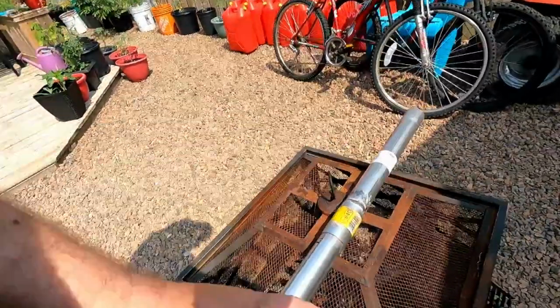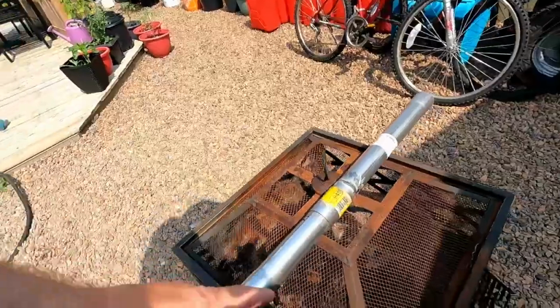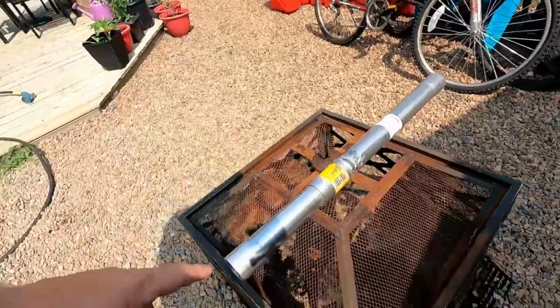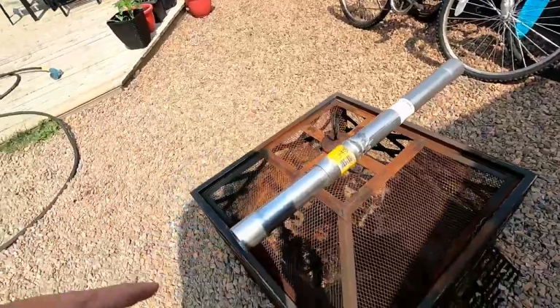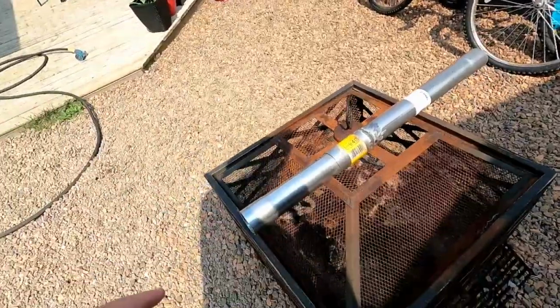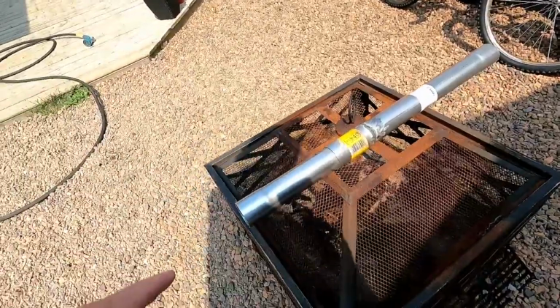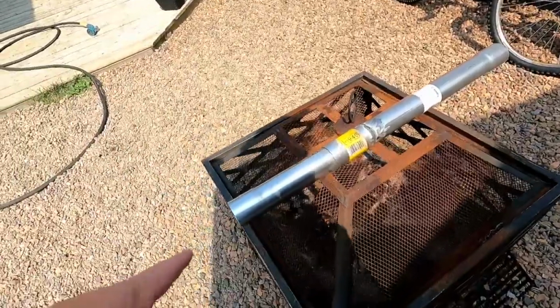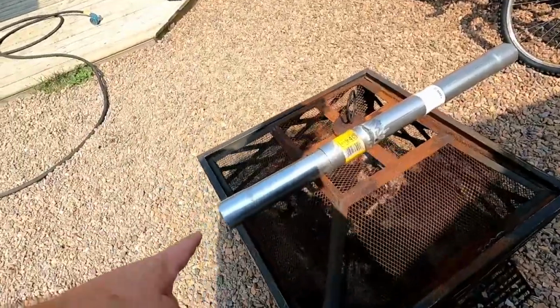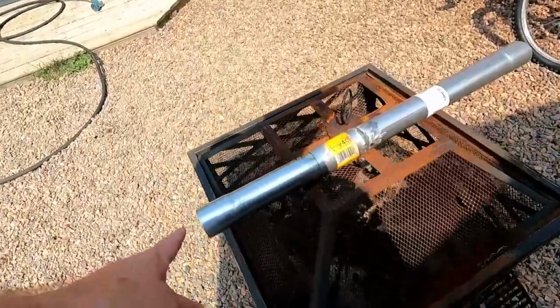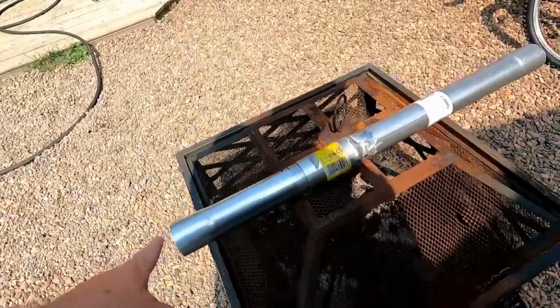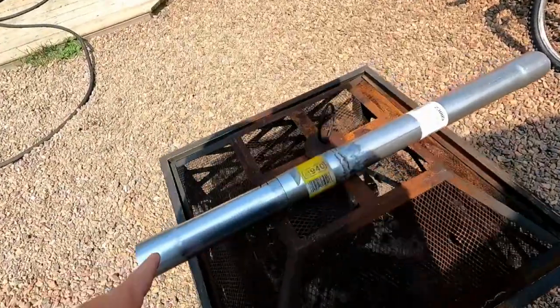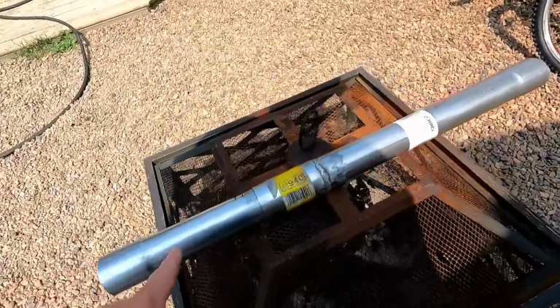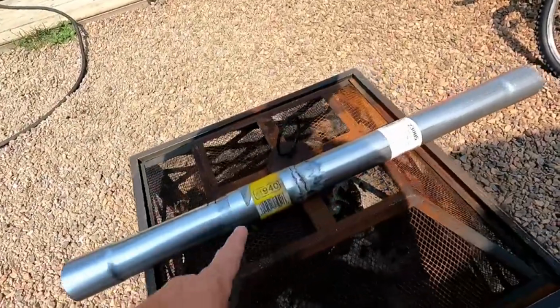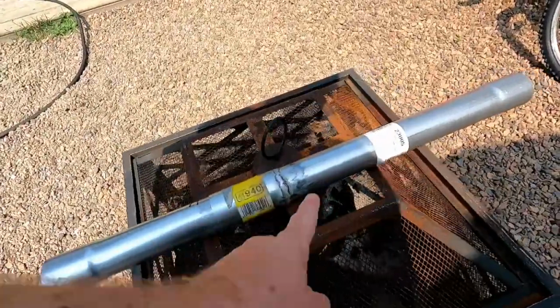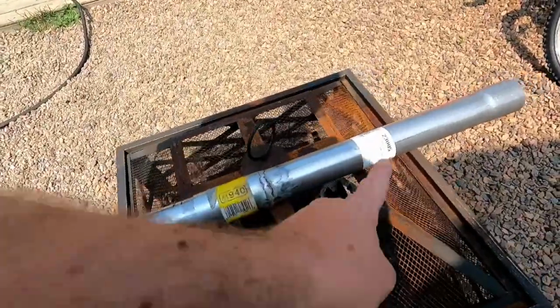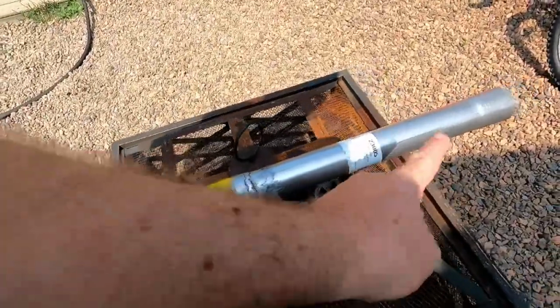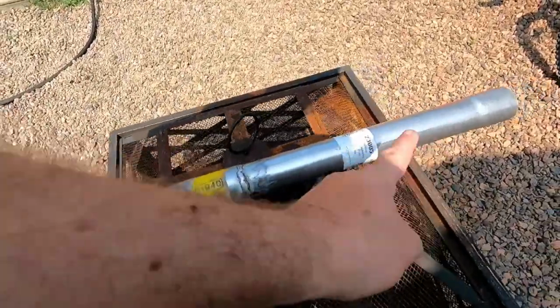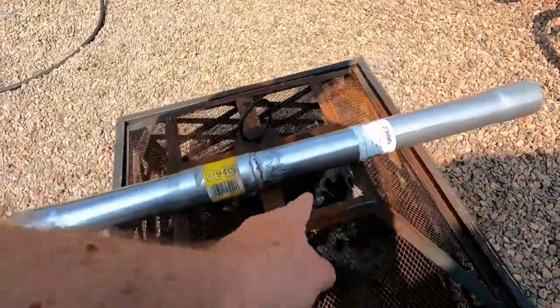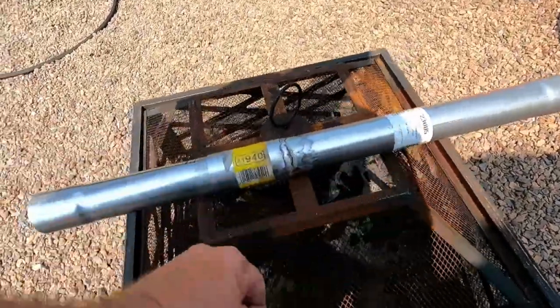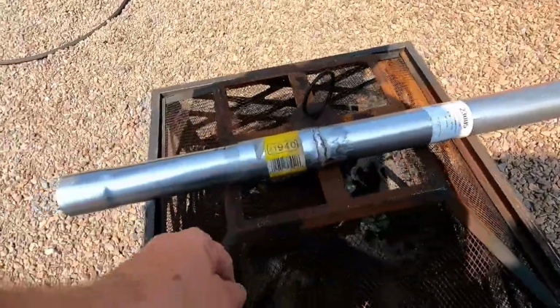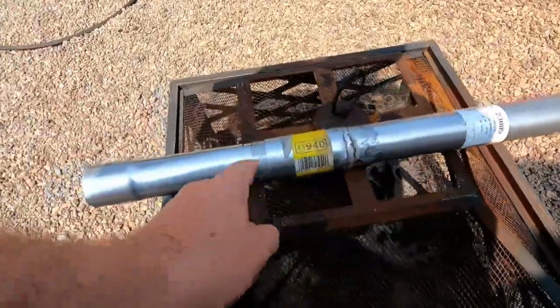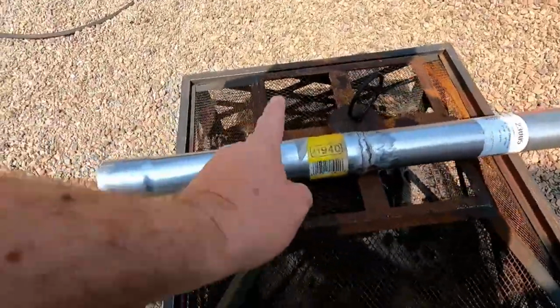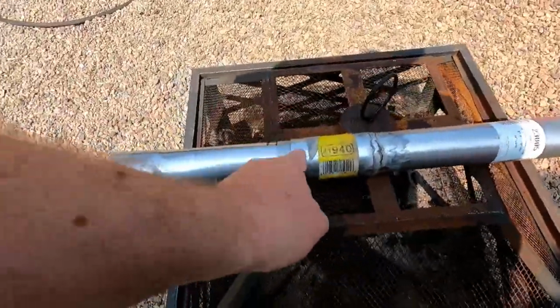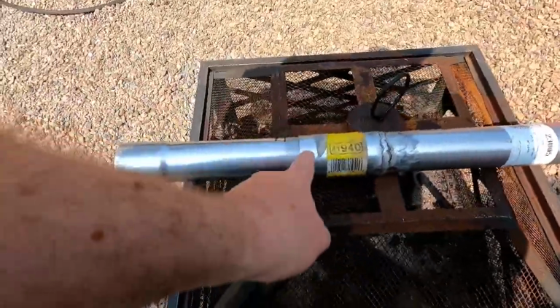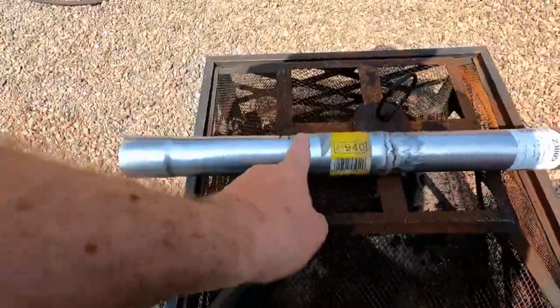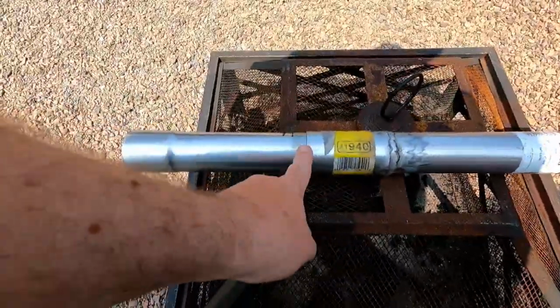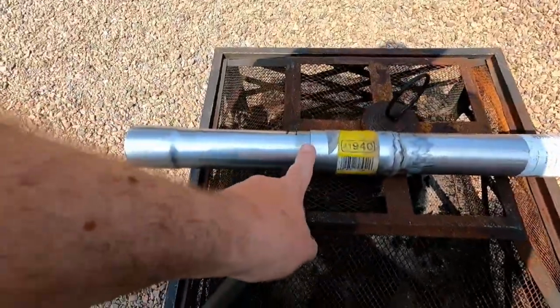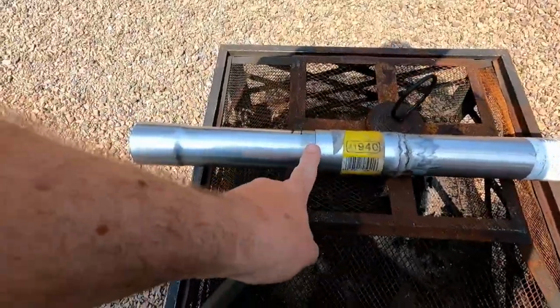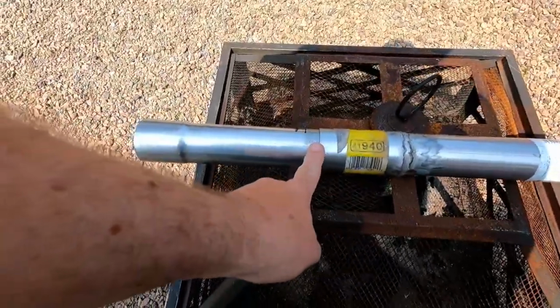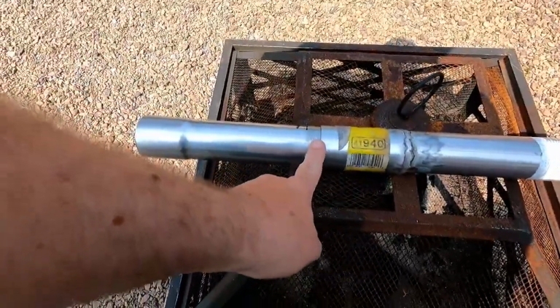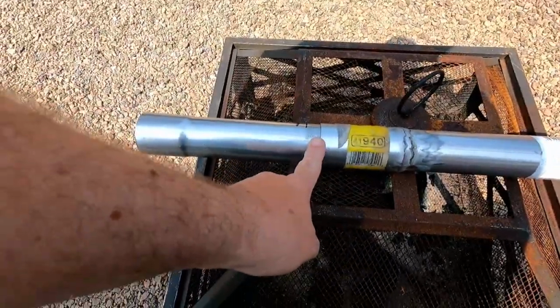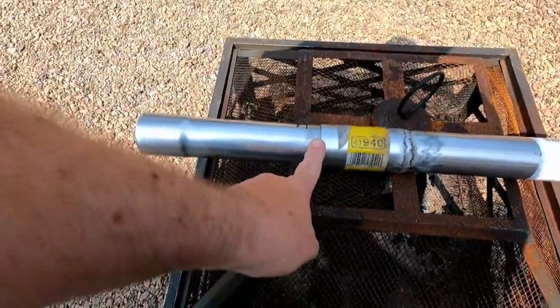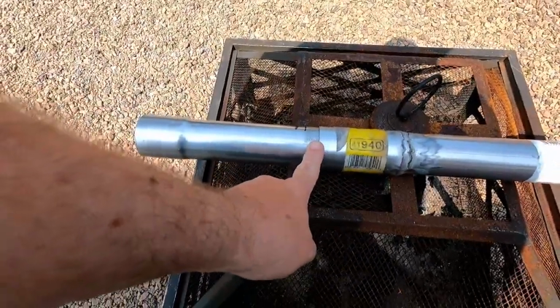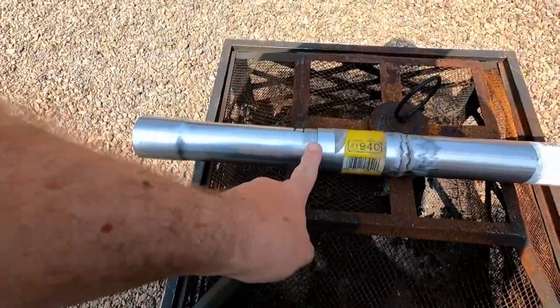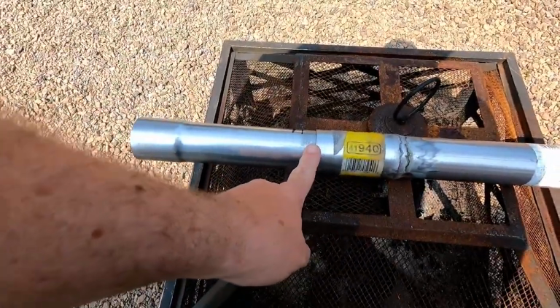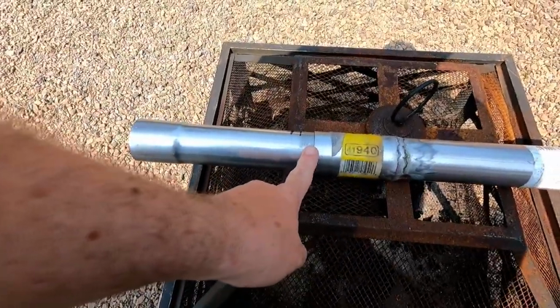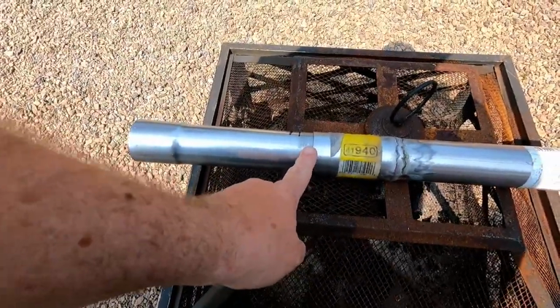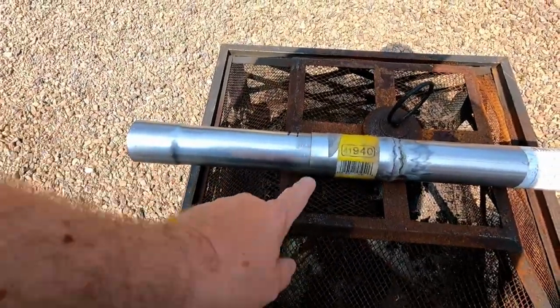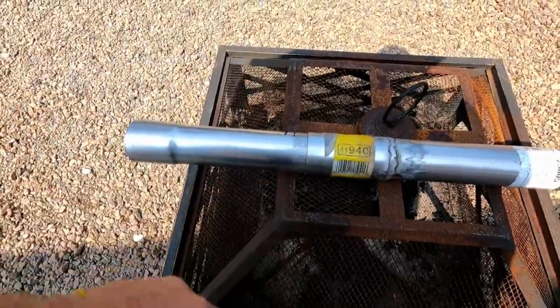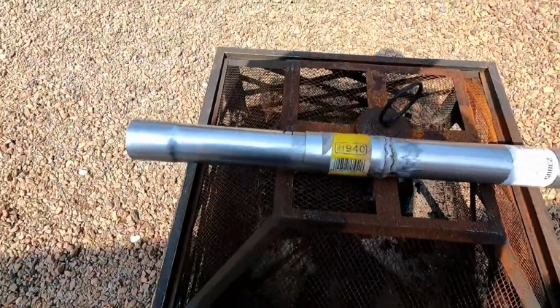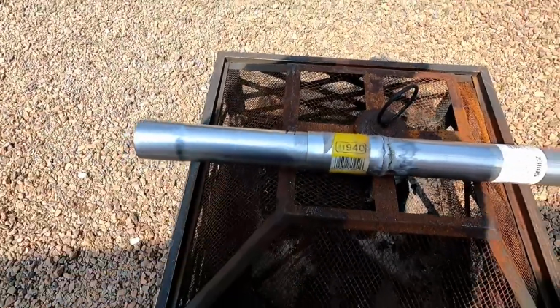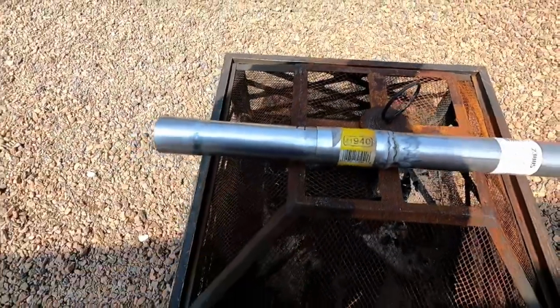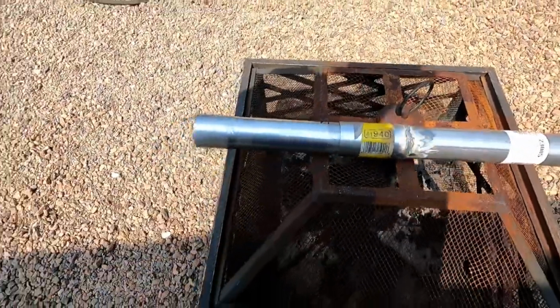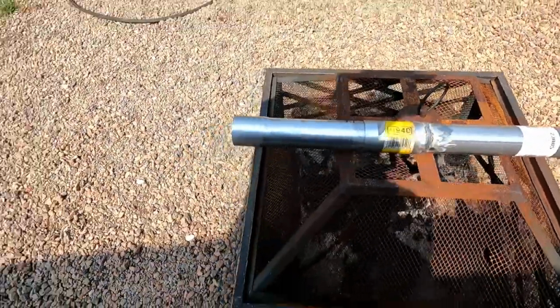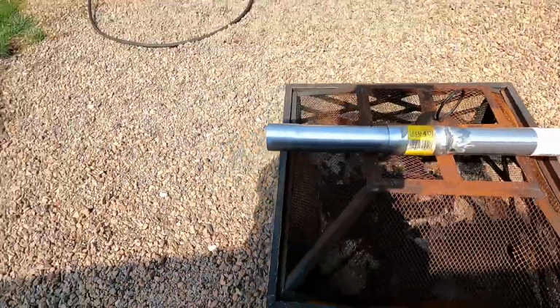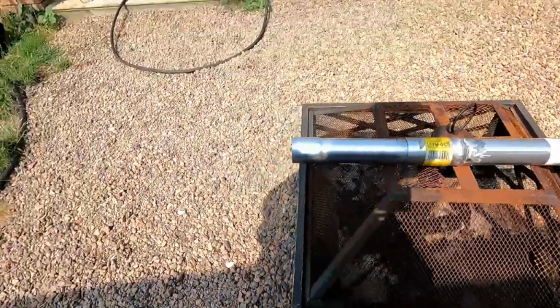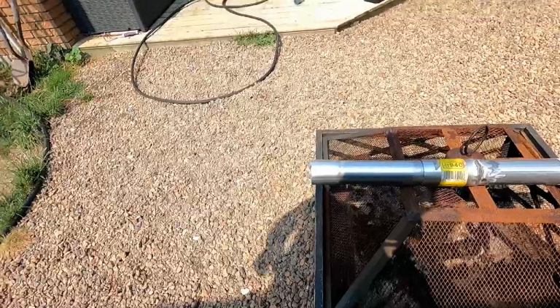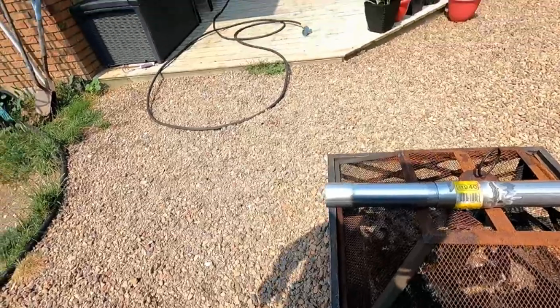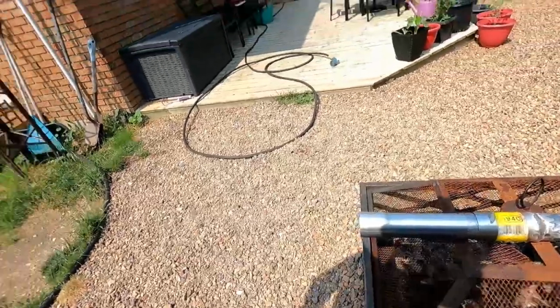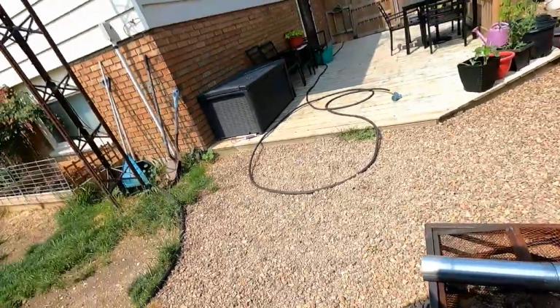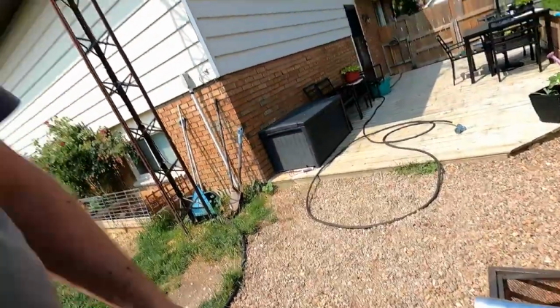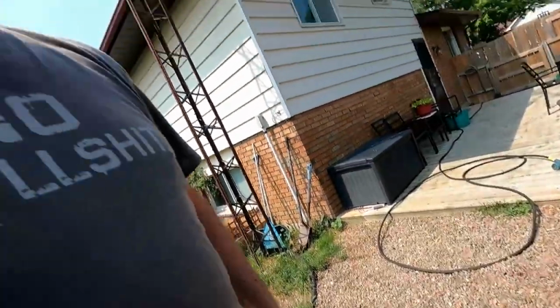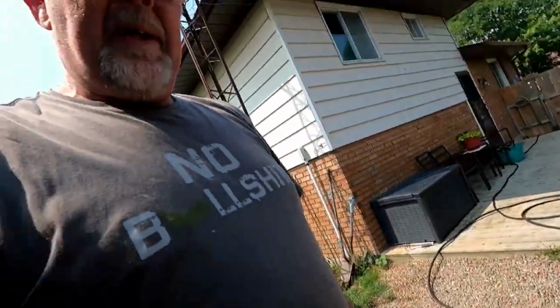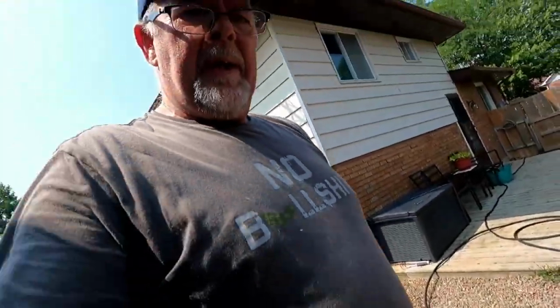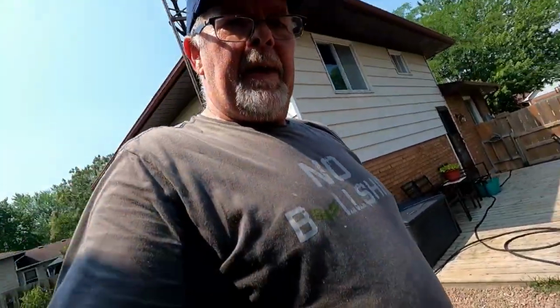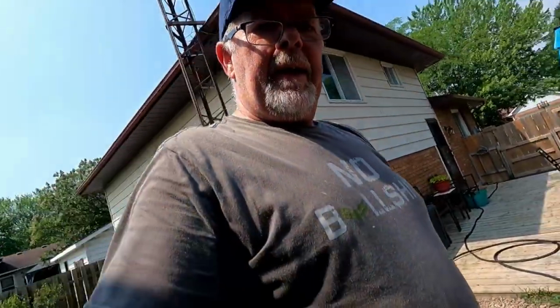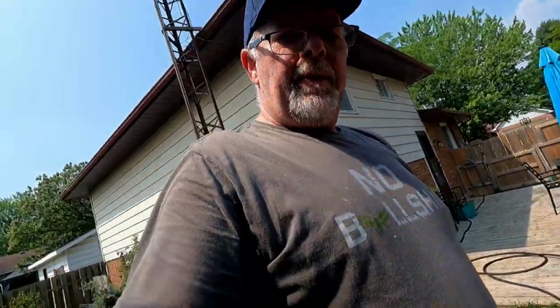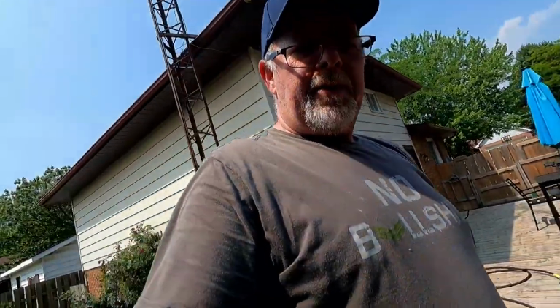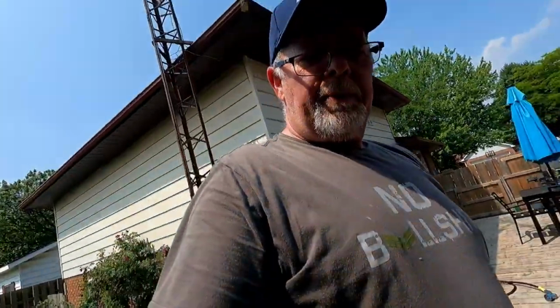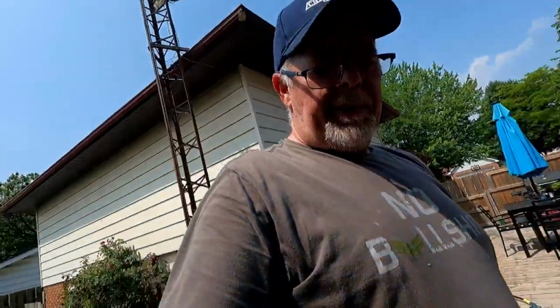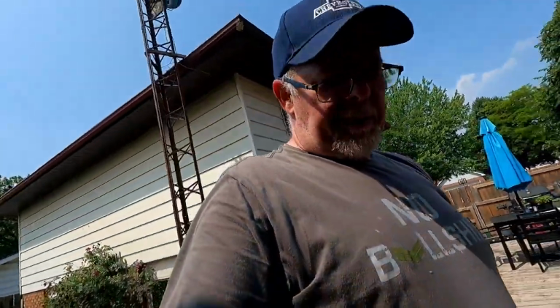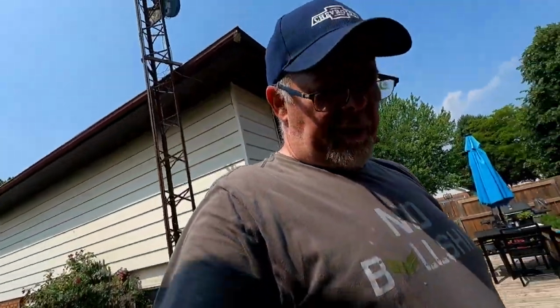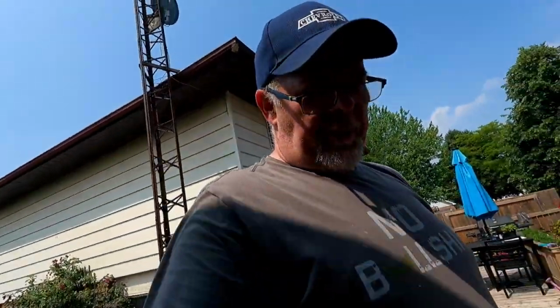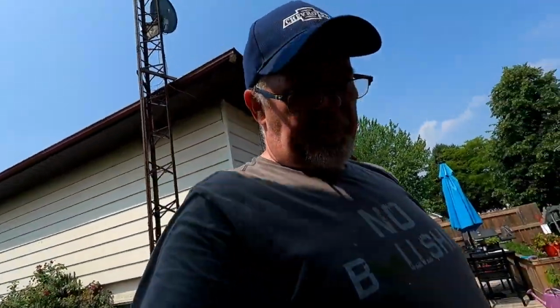This is gonna be our final length right here. I'm gonna weld up this side and we should be good to go.